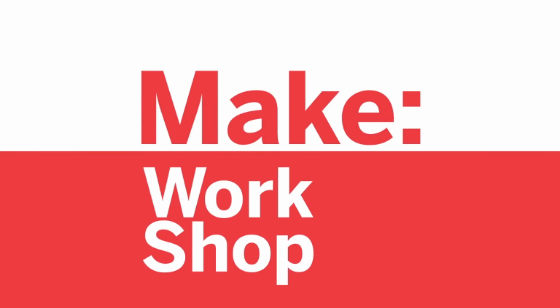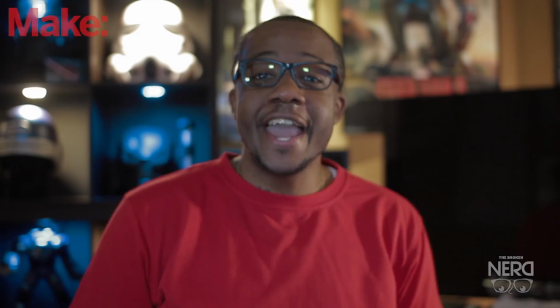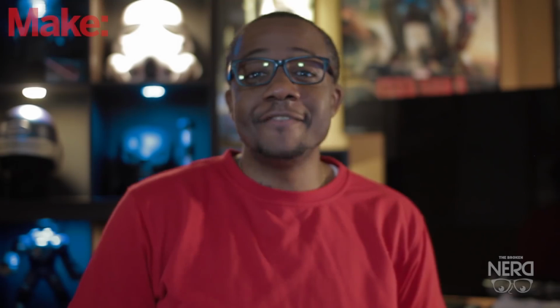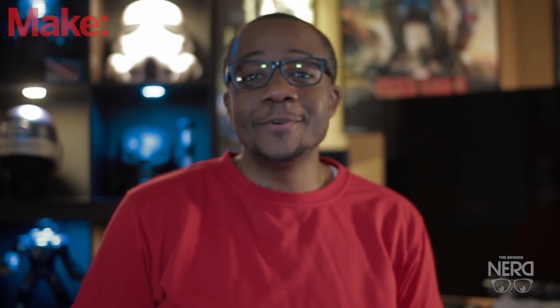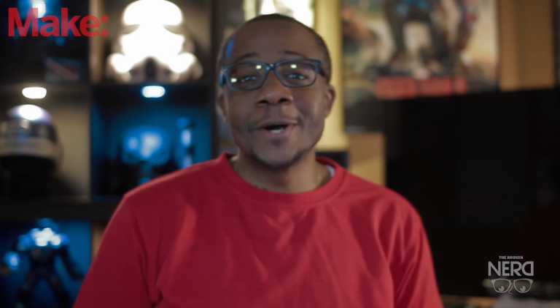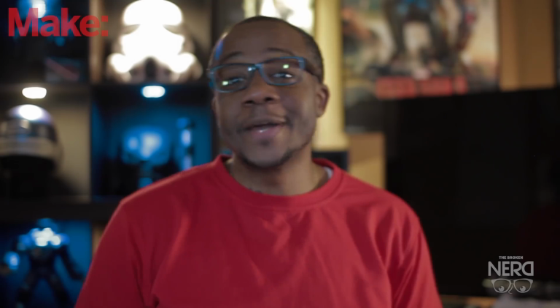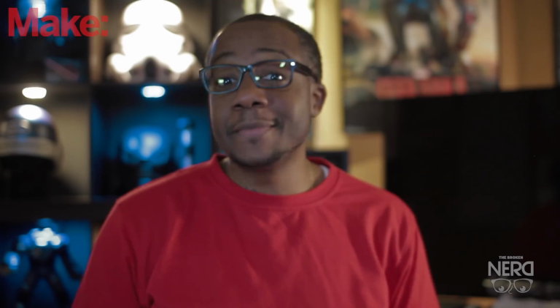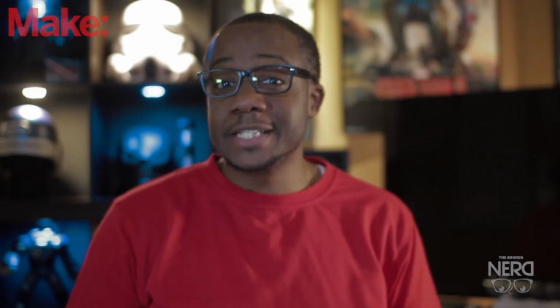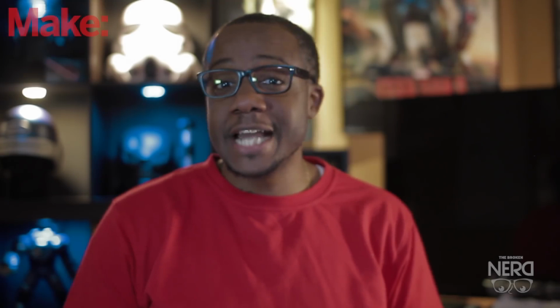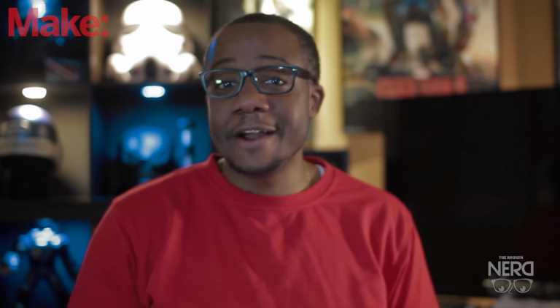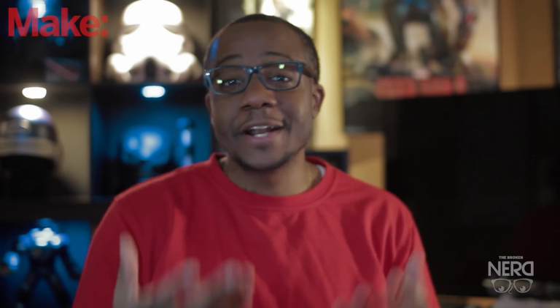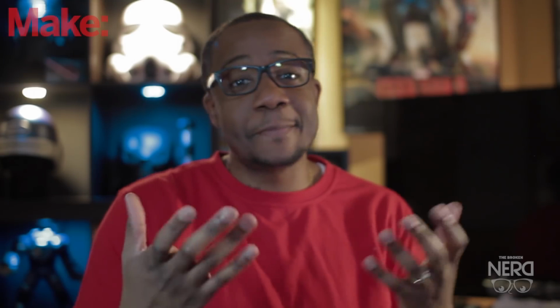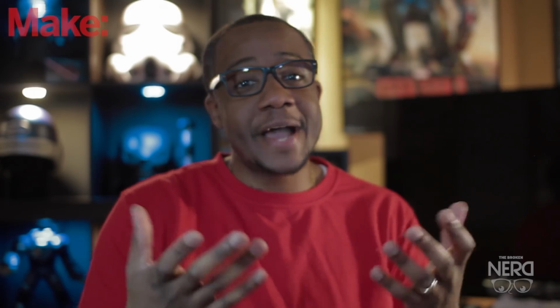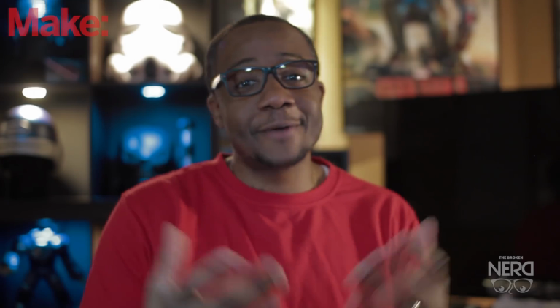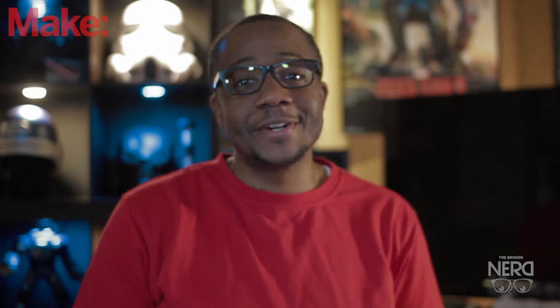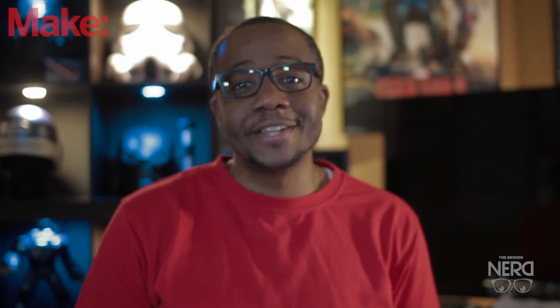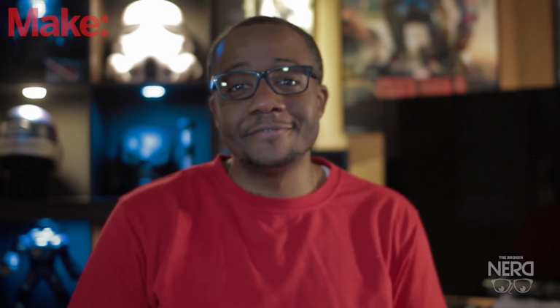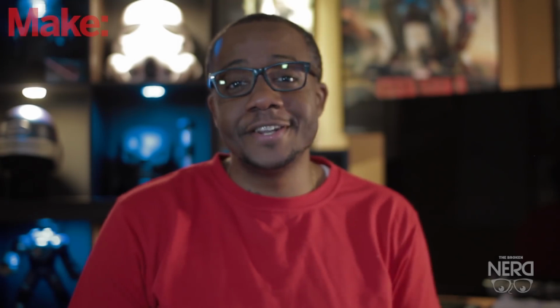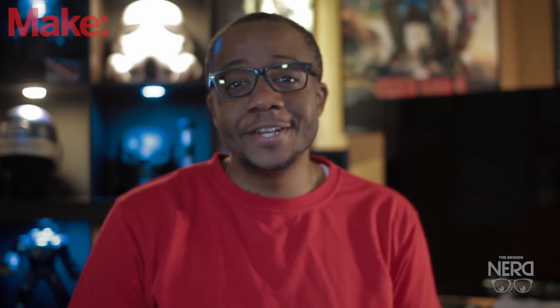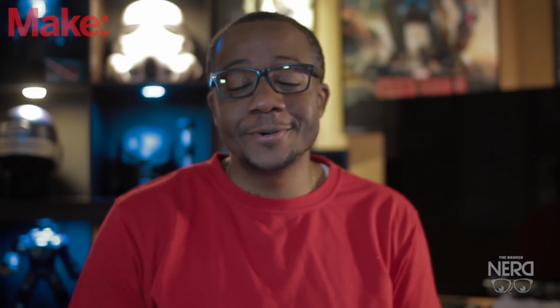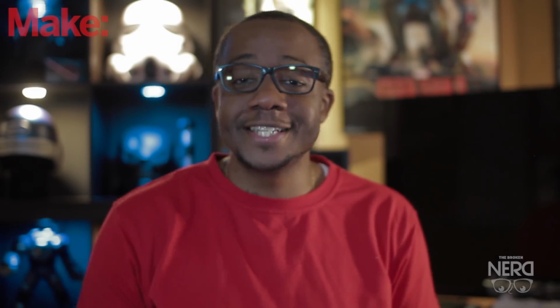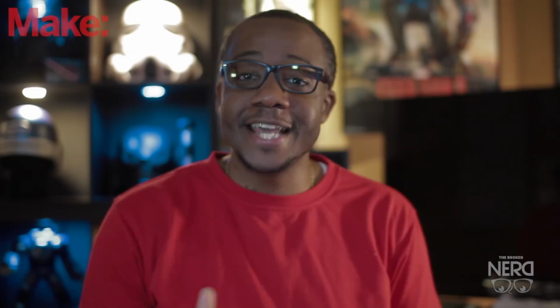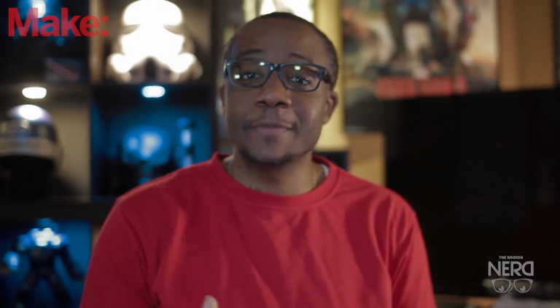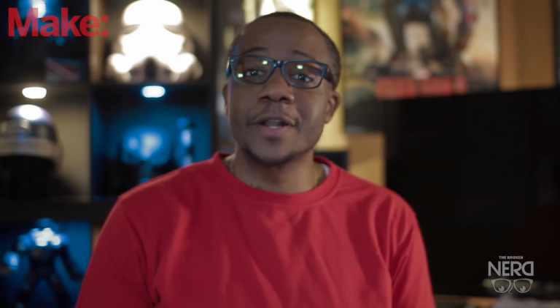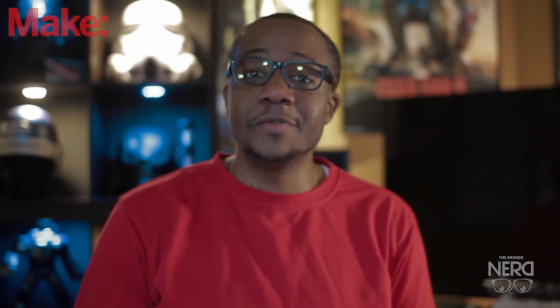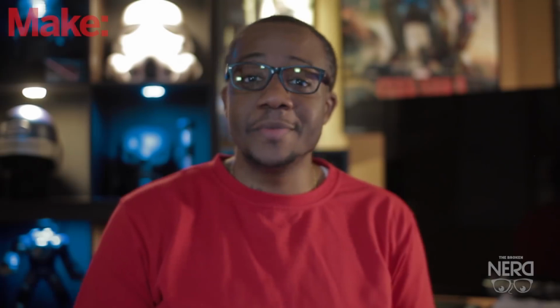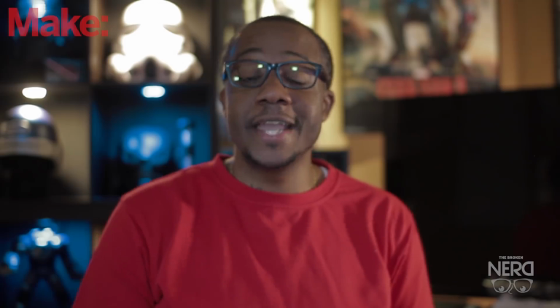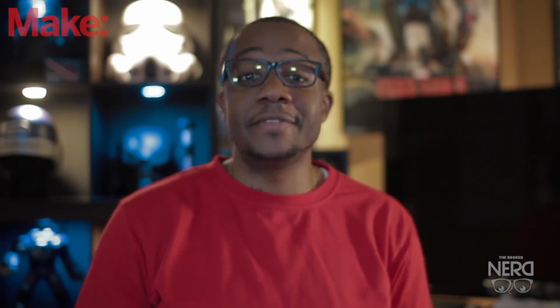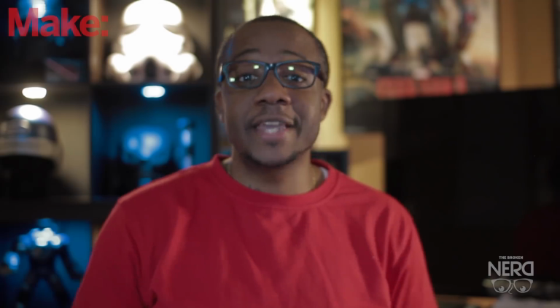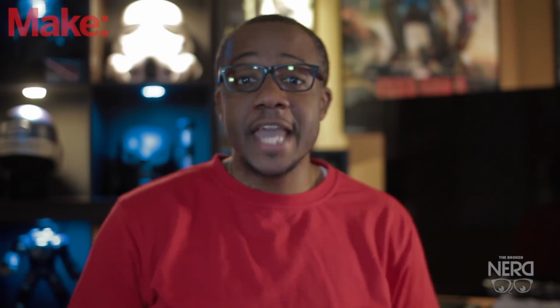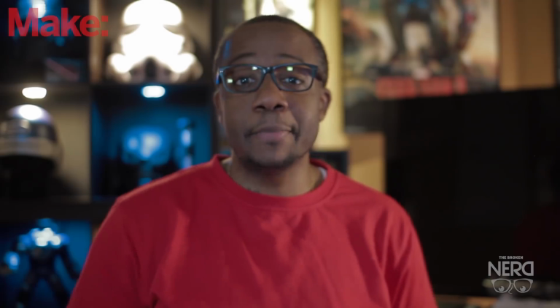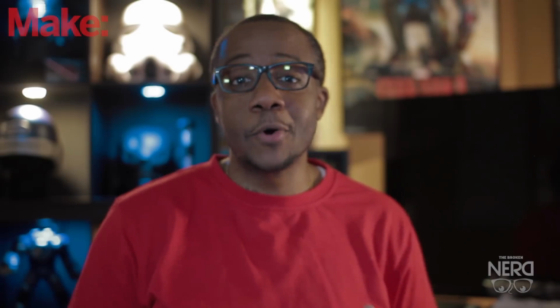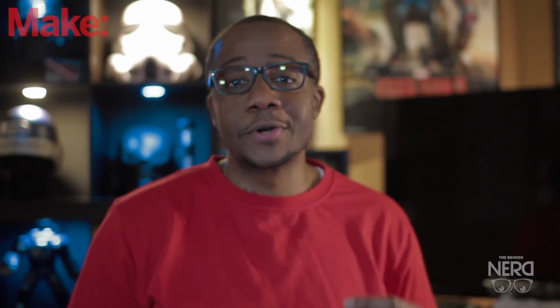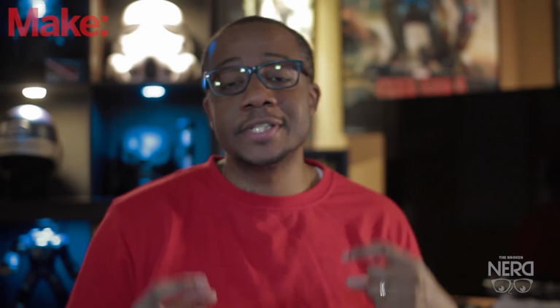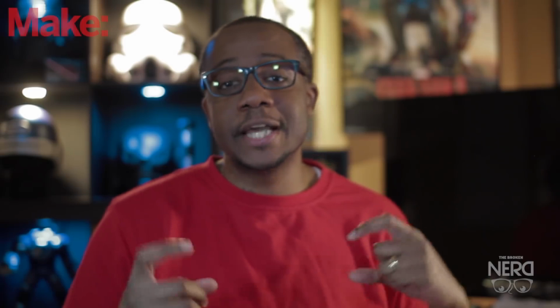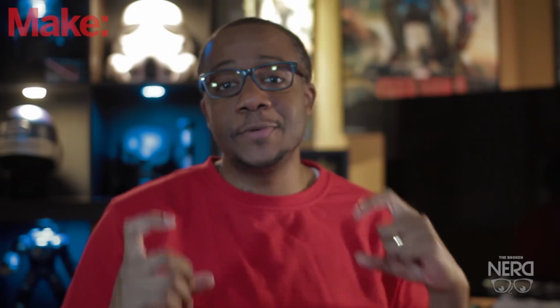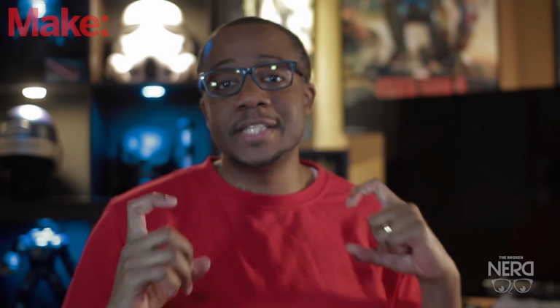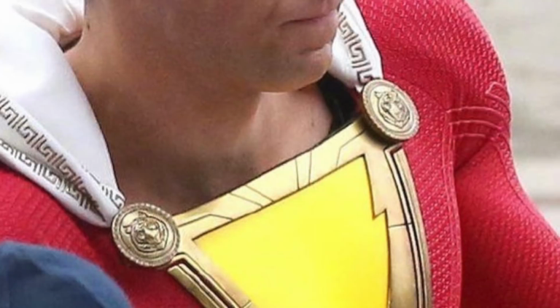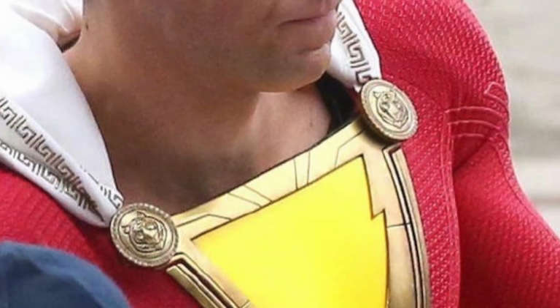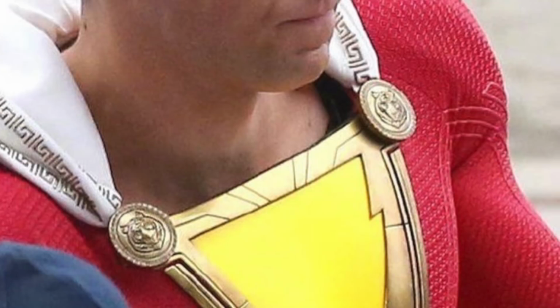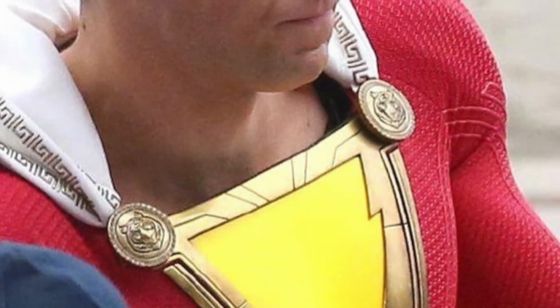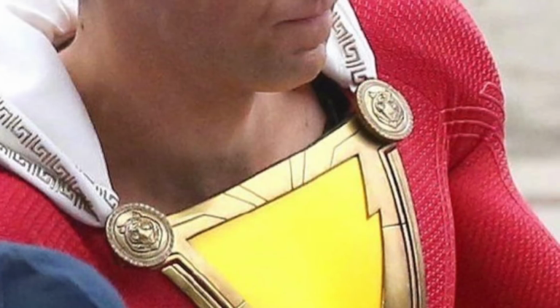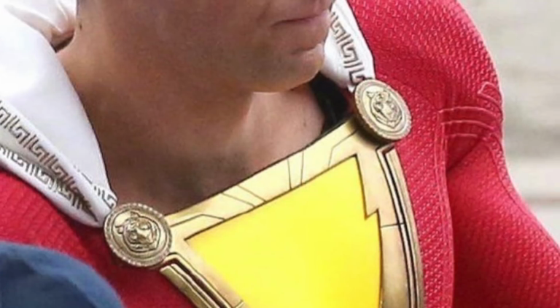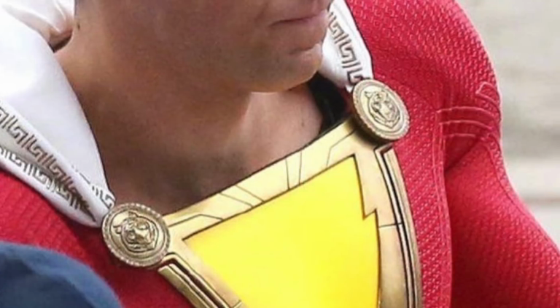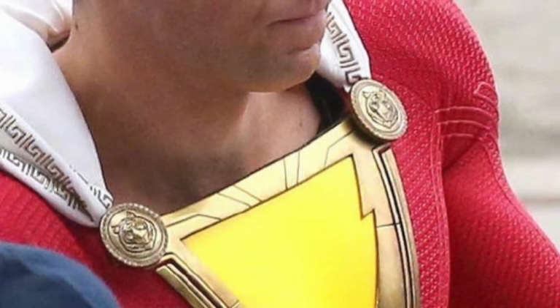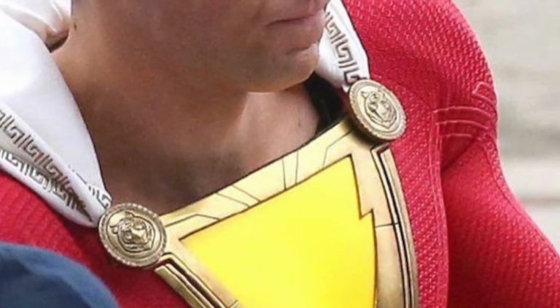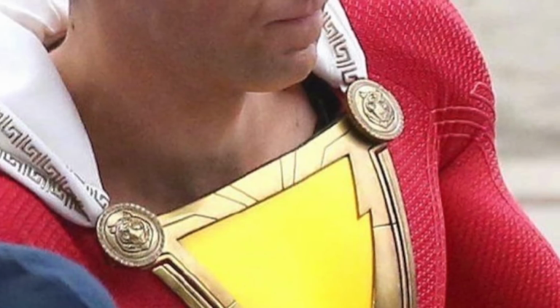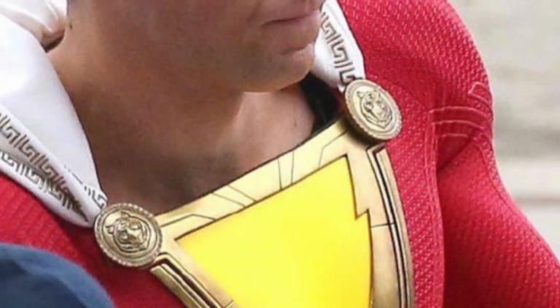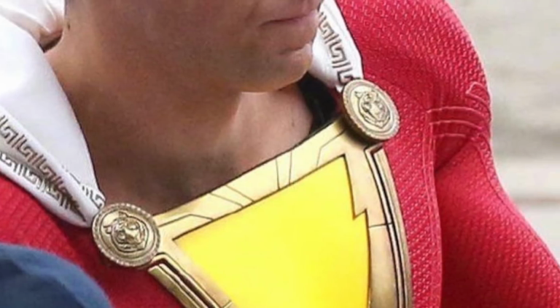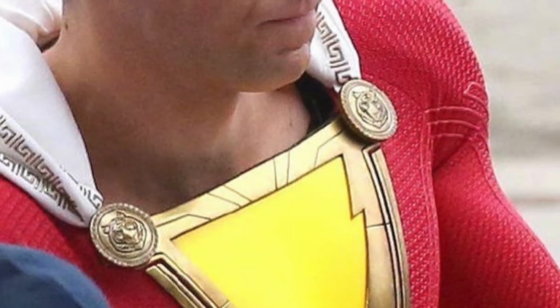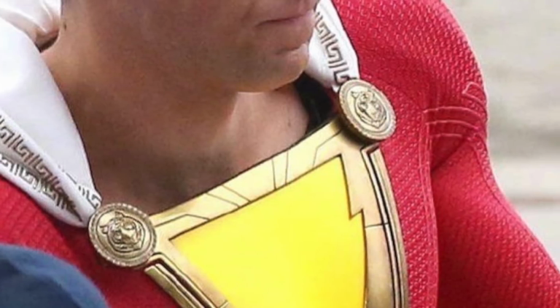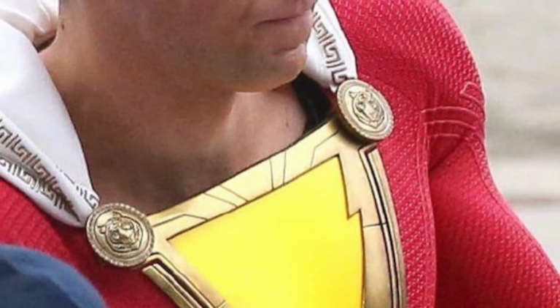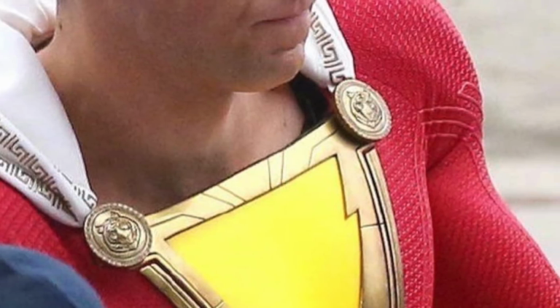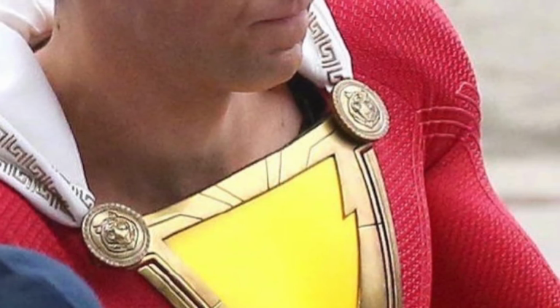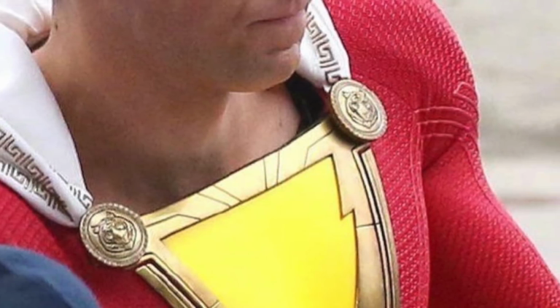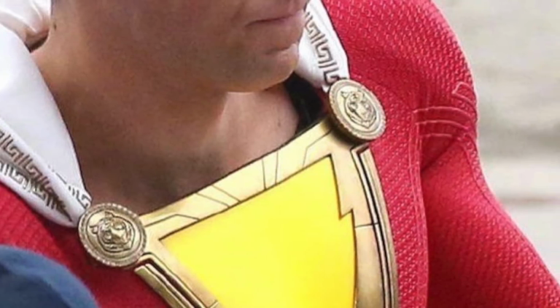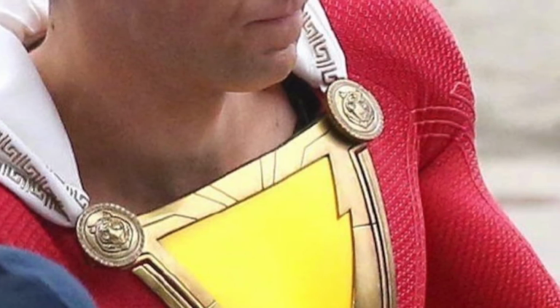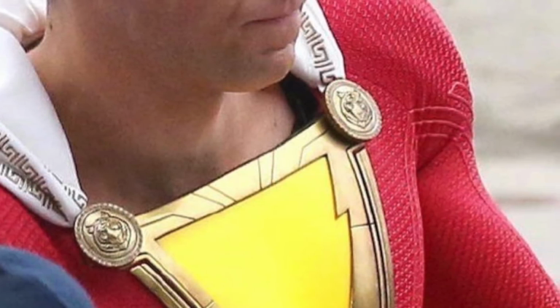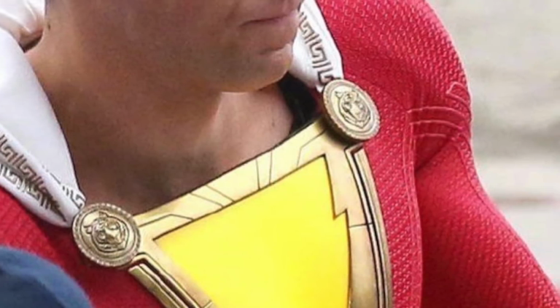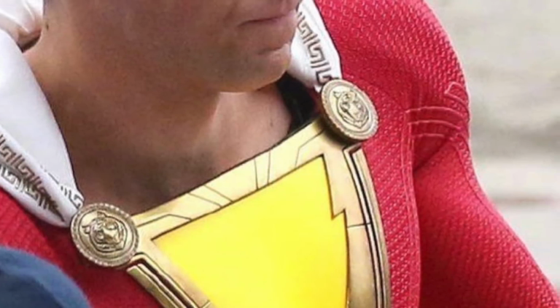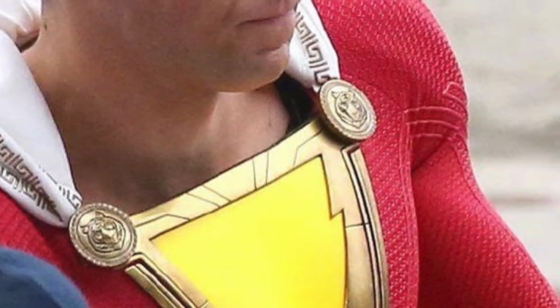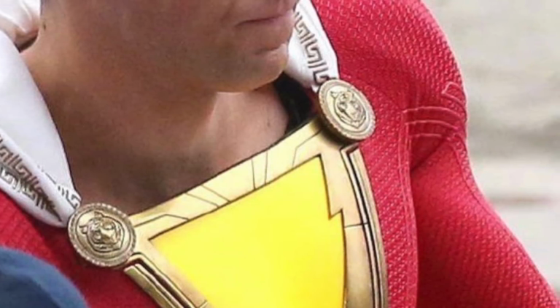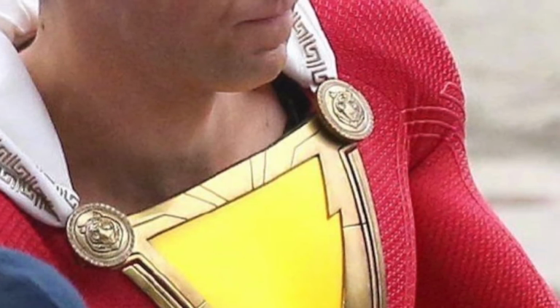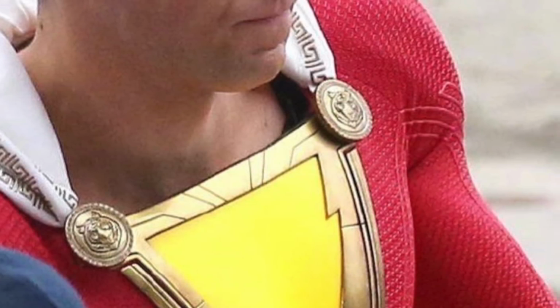Hey everyone, my name is Dar and I'm back with another video. Today I'm going to be making the cape holders that we've seen on Shazam's costume for the new movie that's coming out.